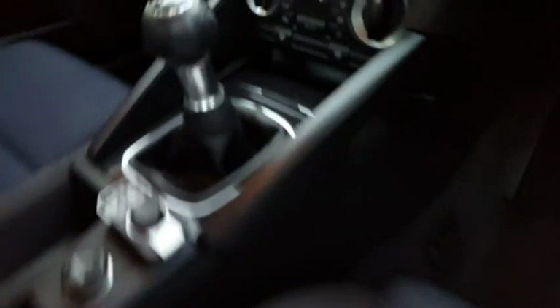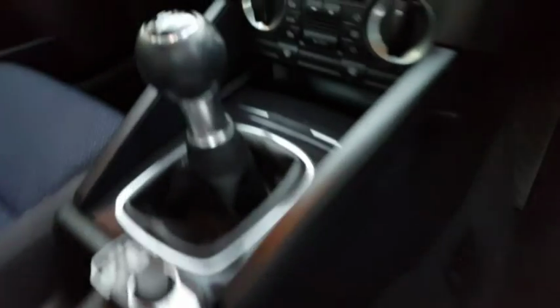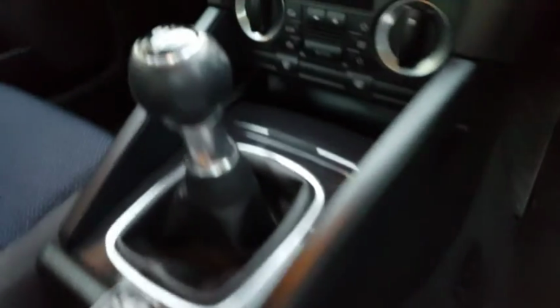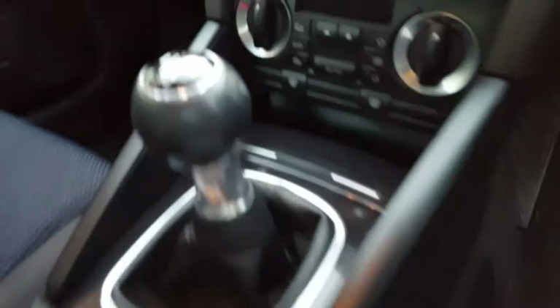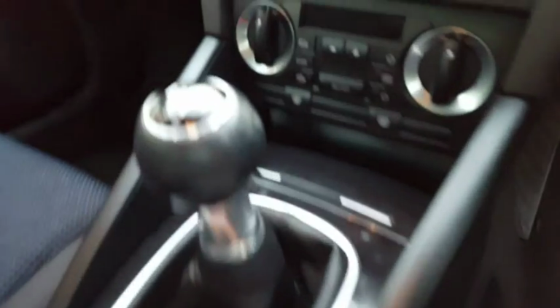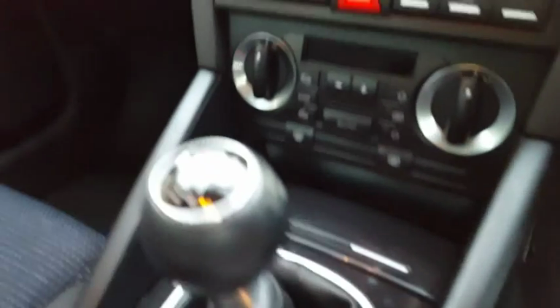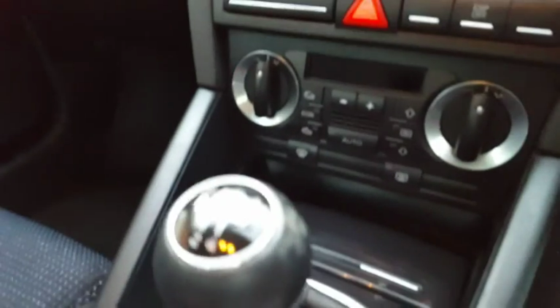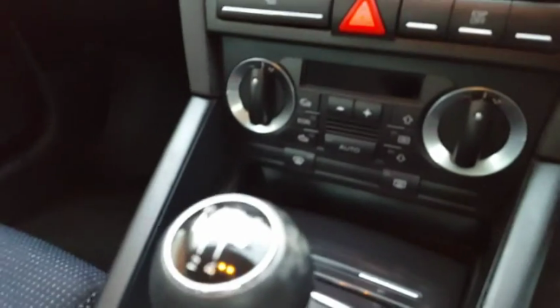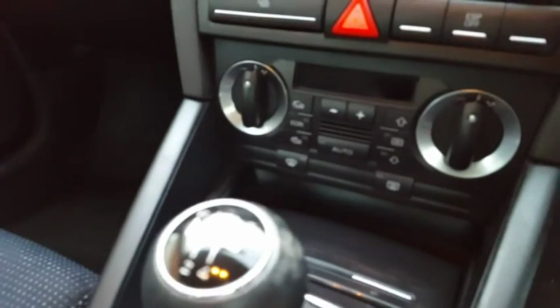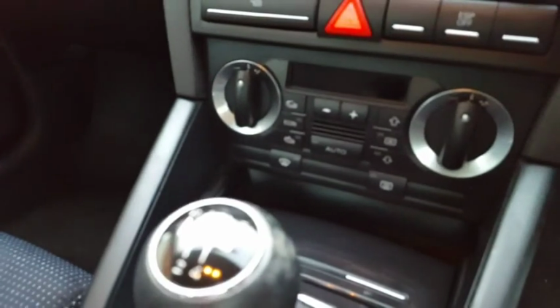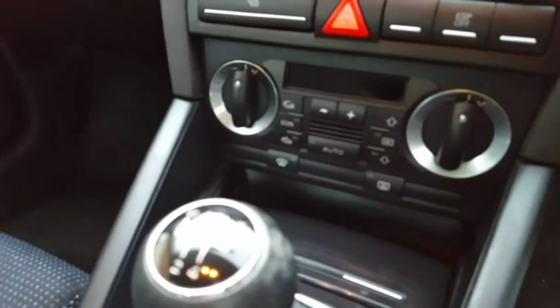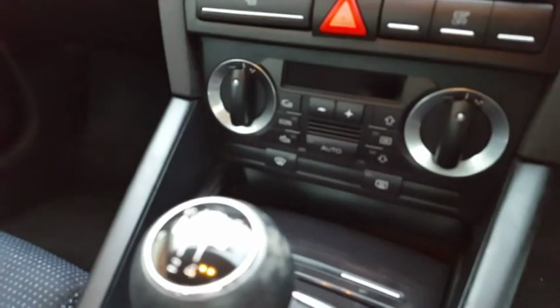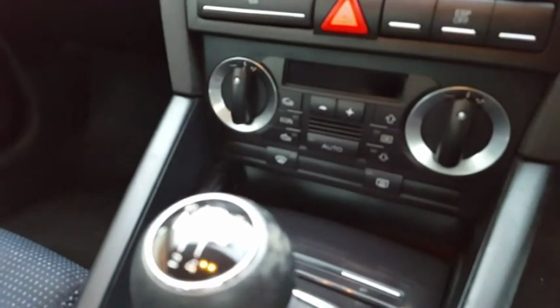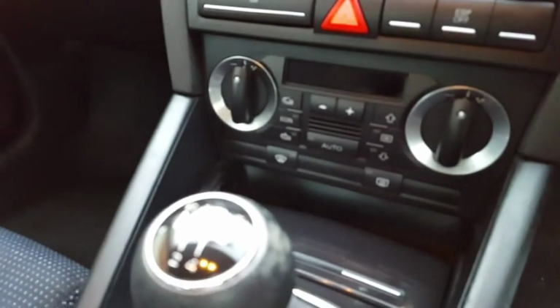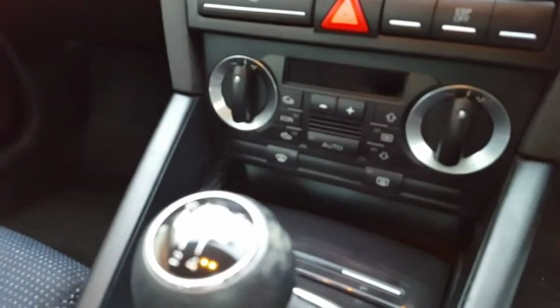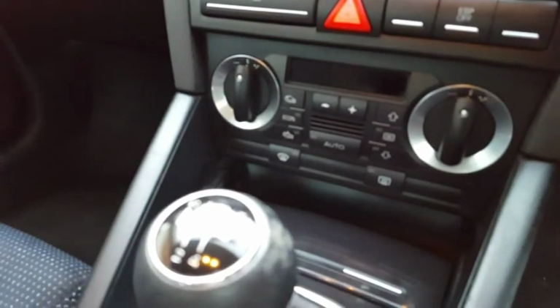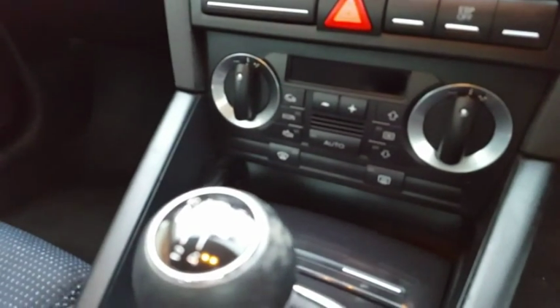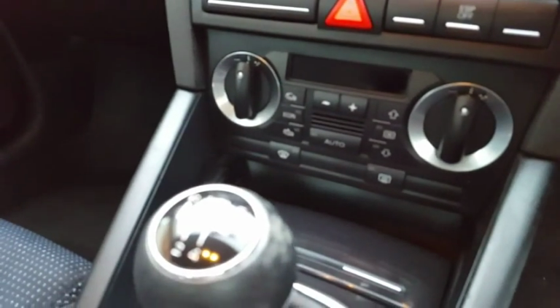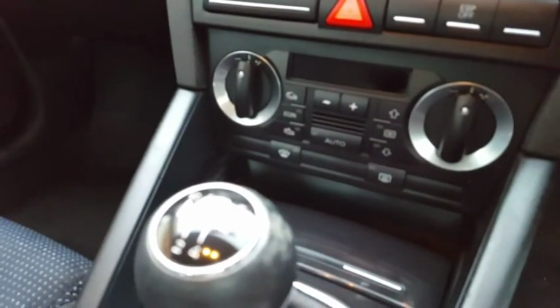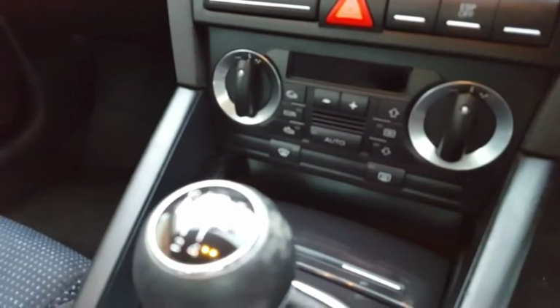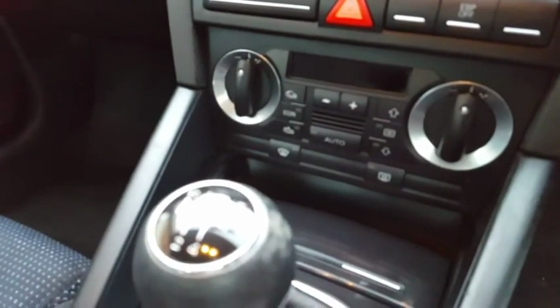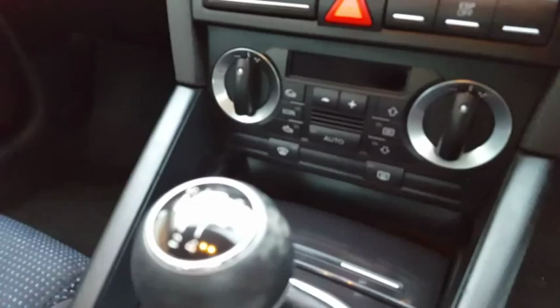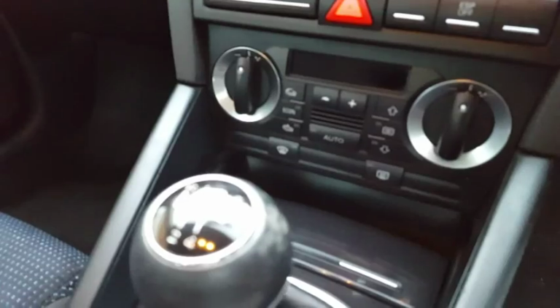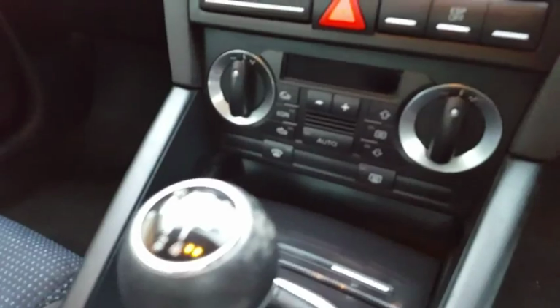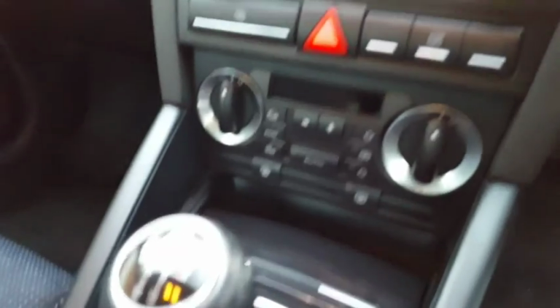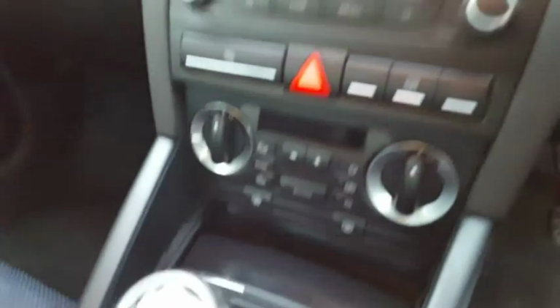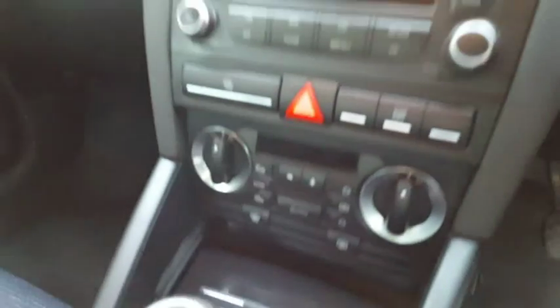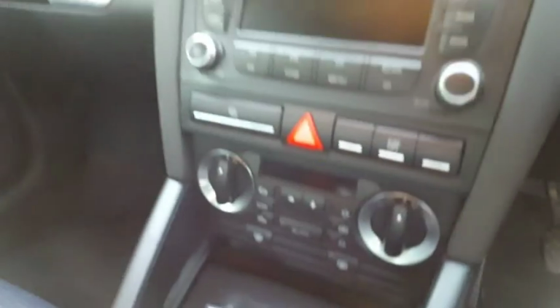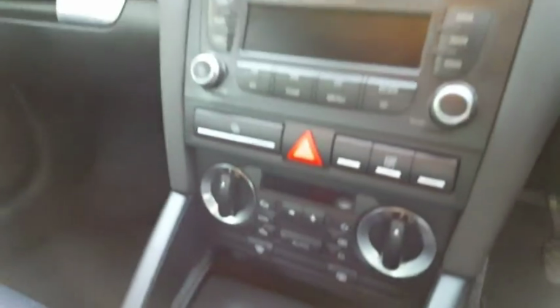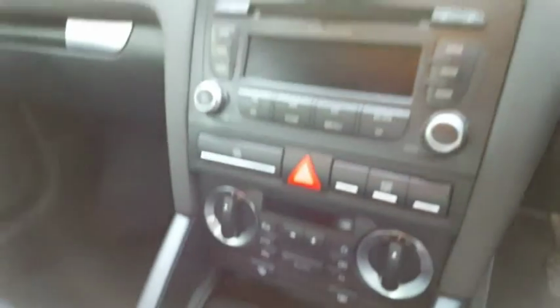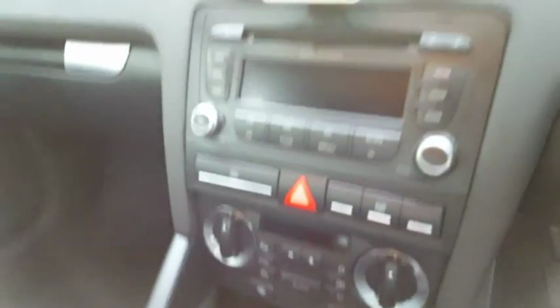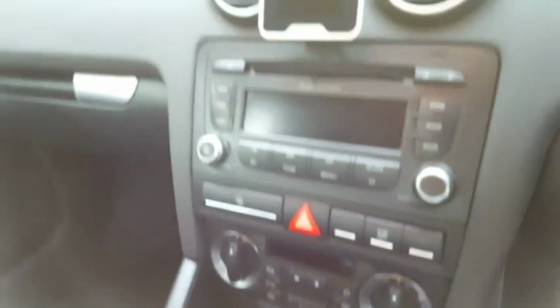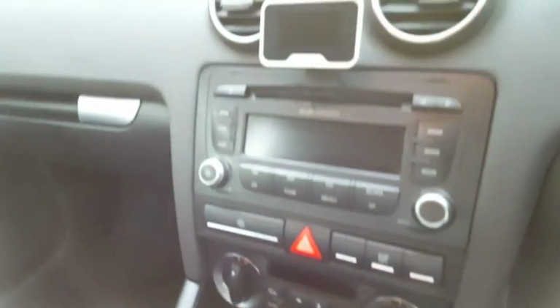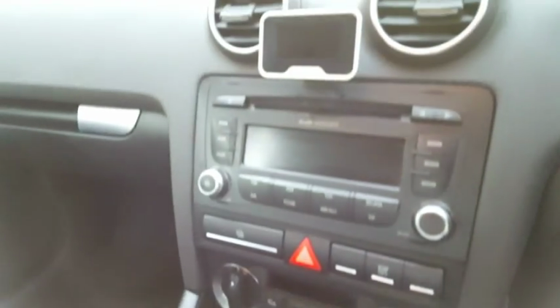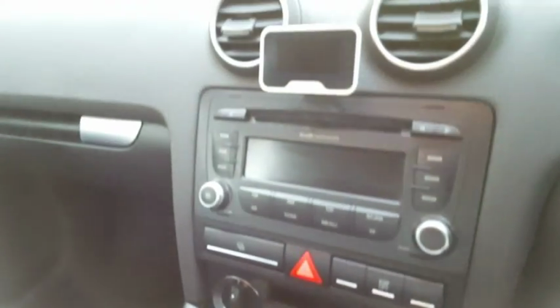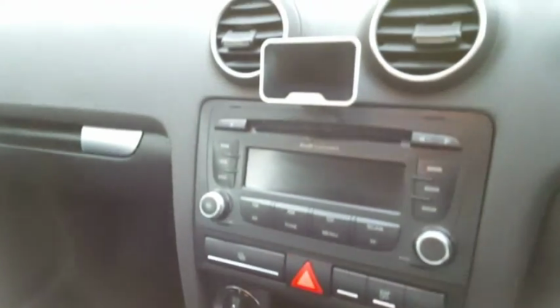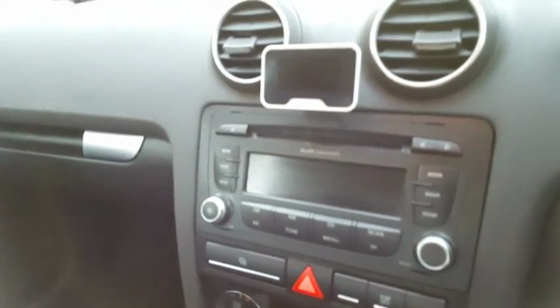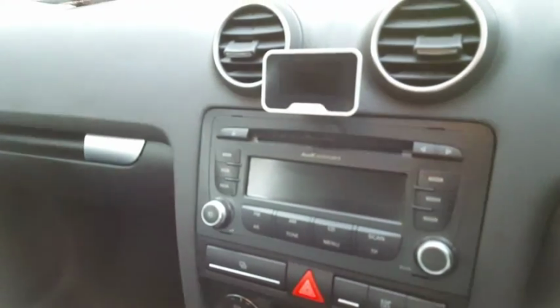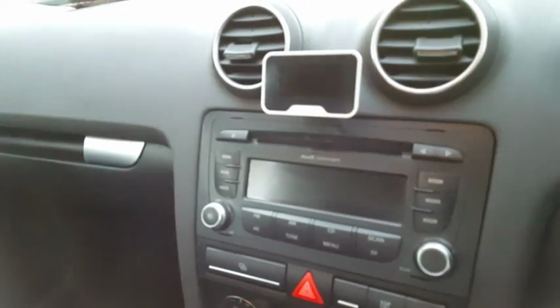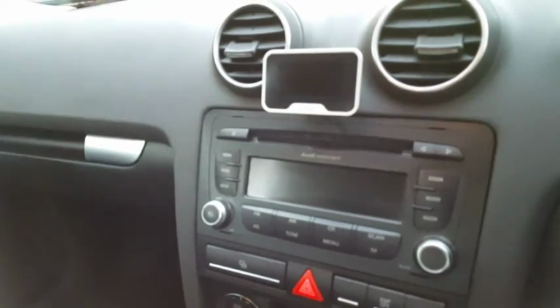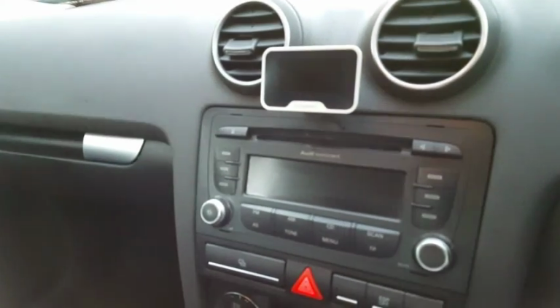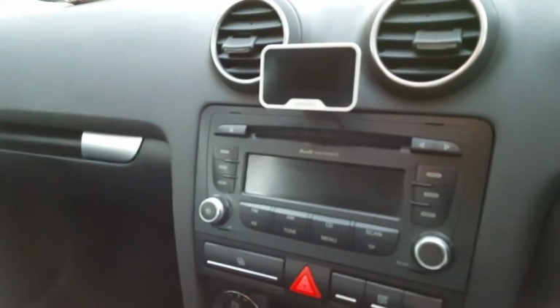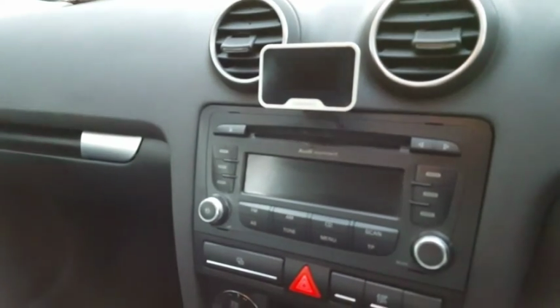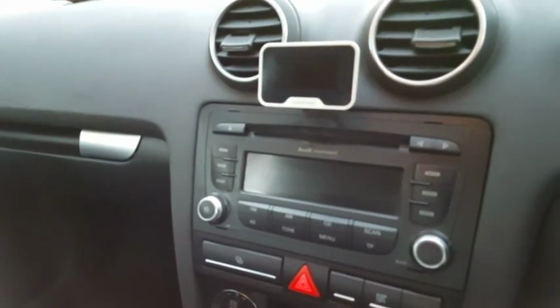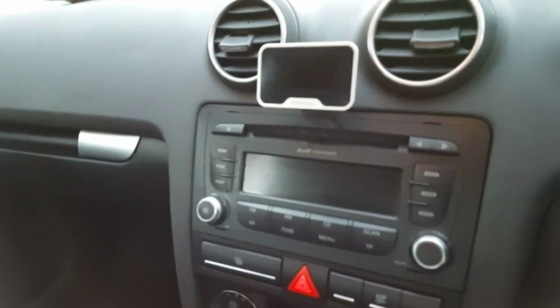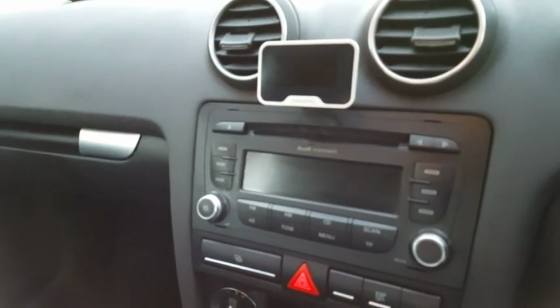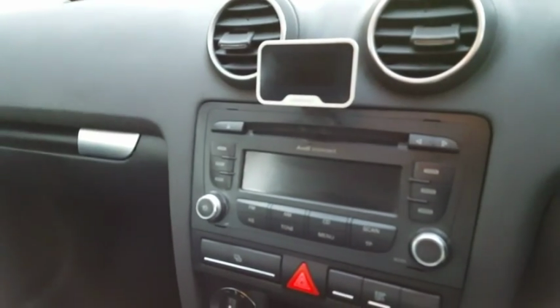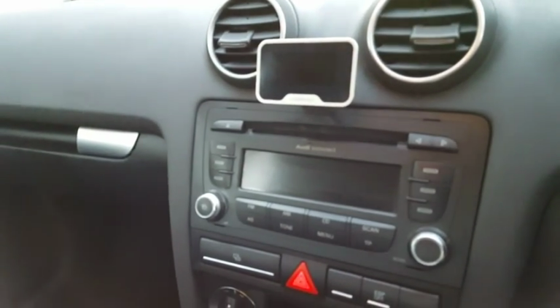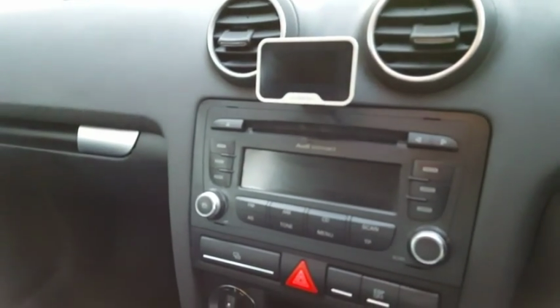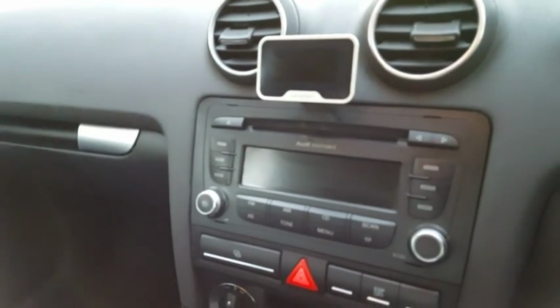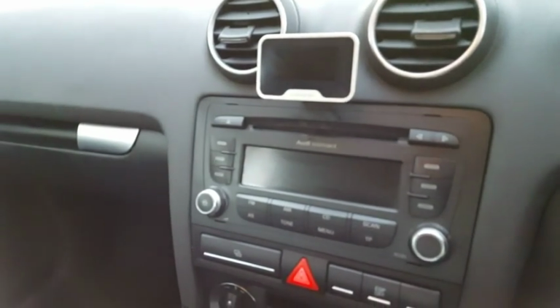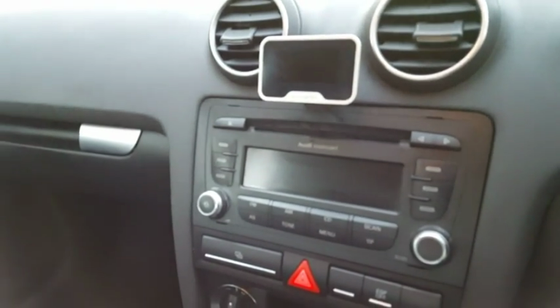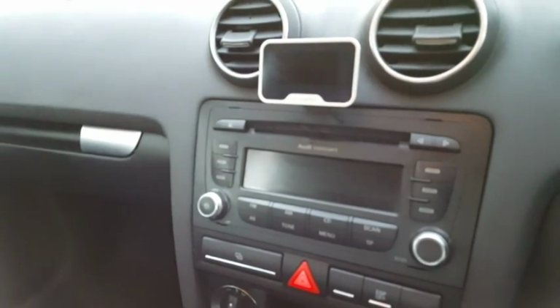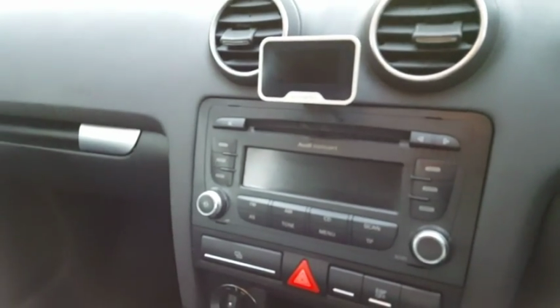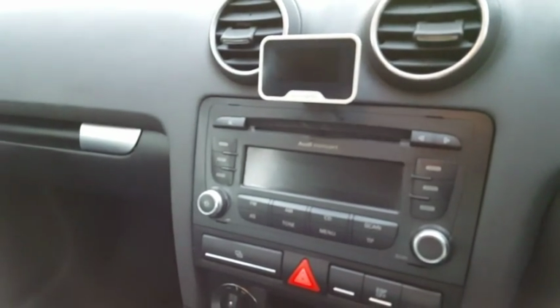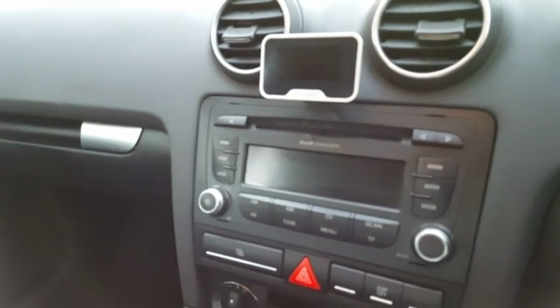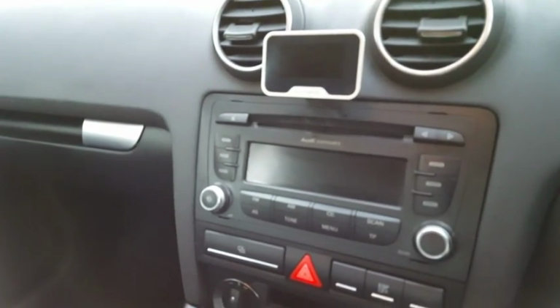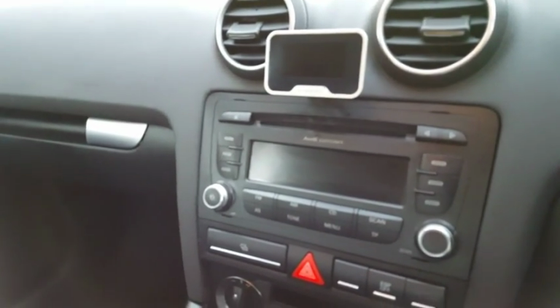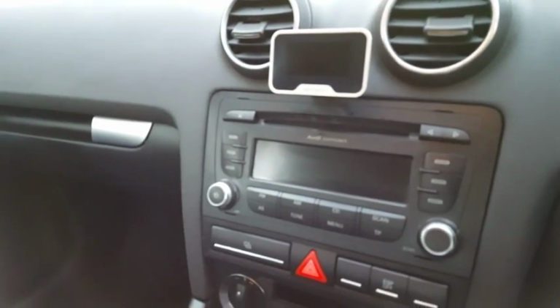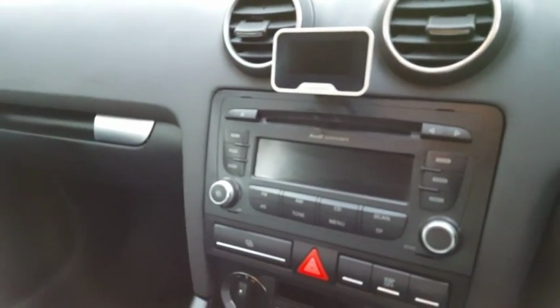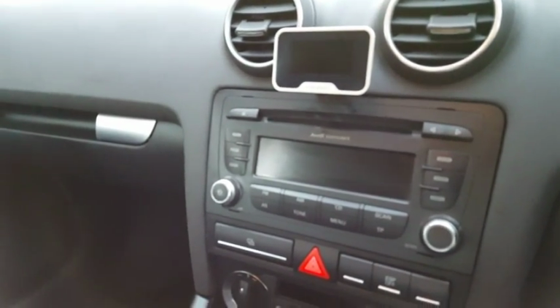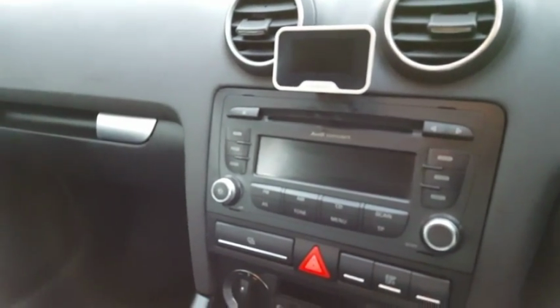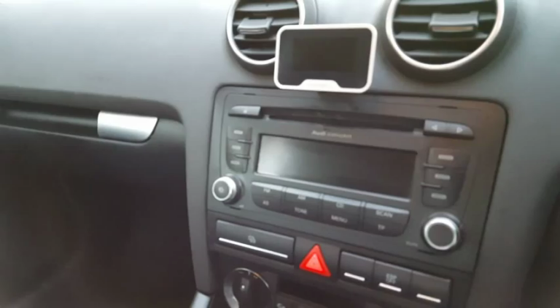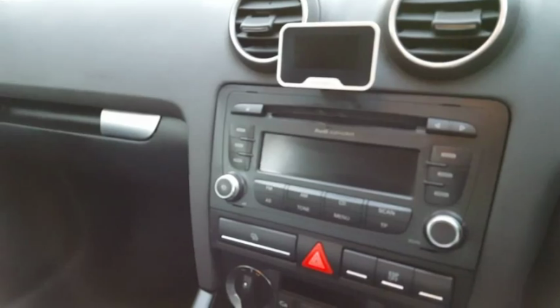You've got the dual zone climate control down there, a Bluetooth hands-free kit, and a fantastic stereo system.